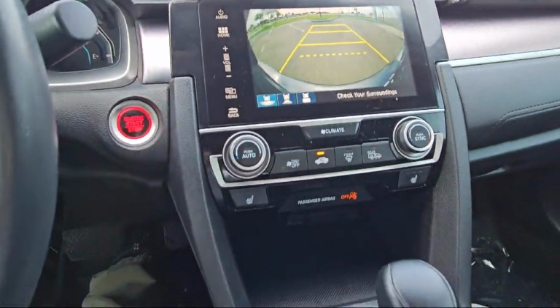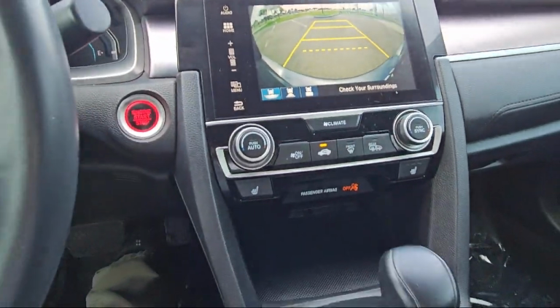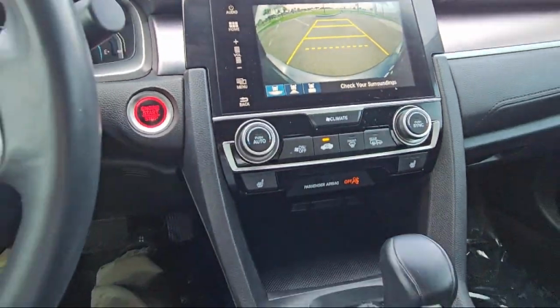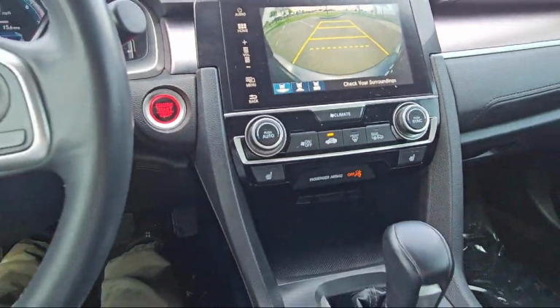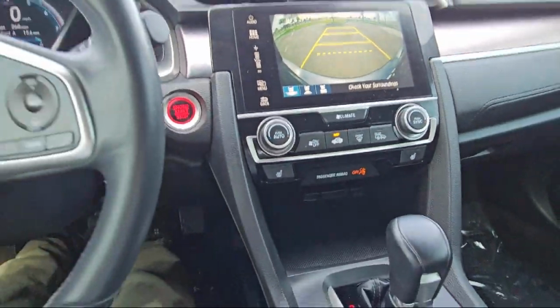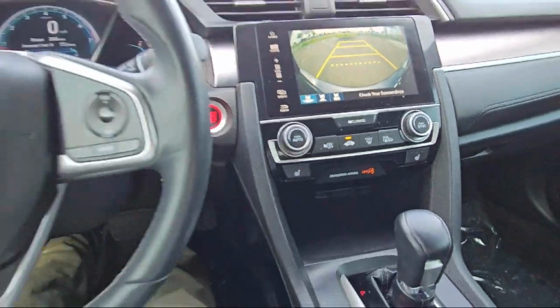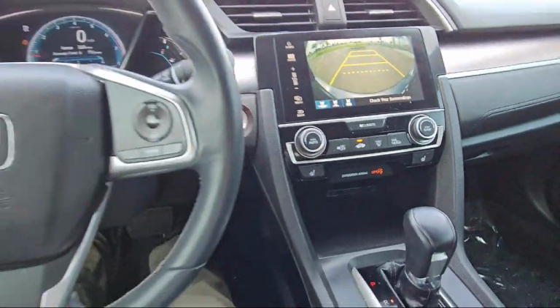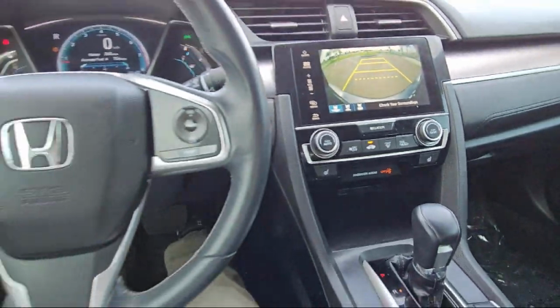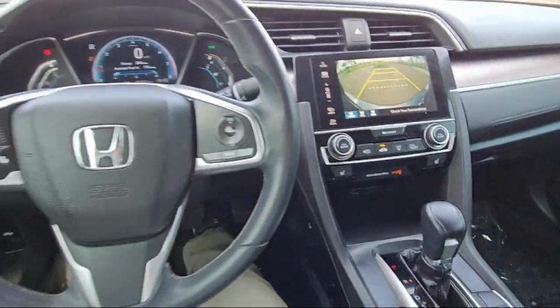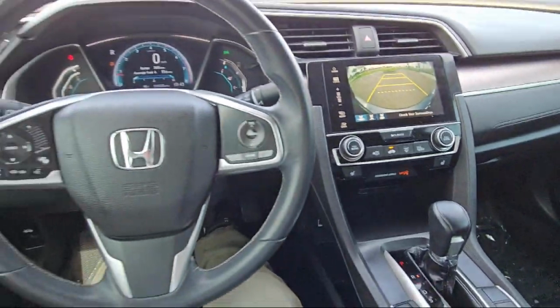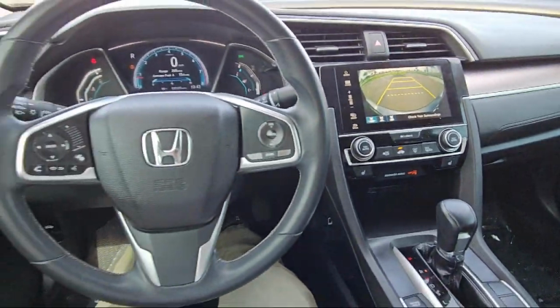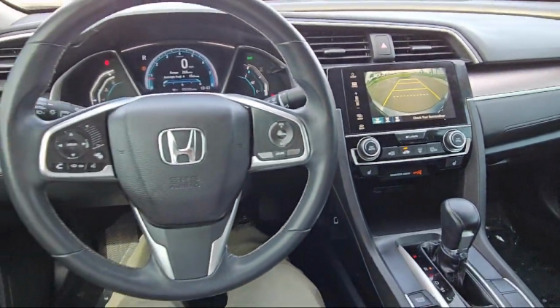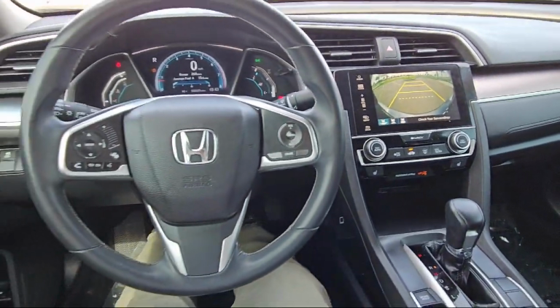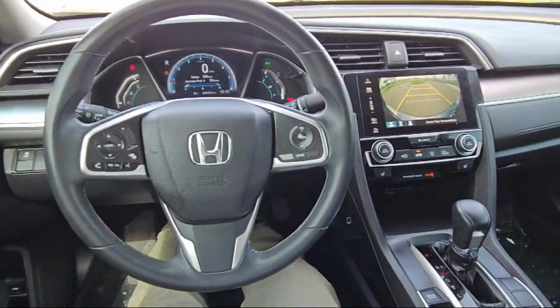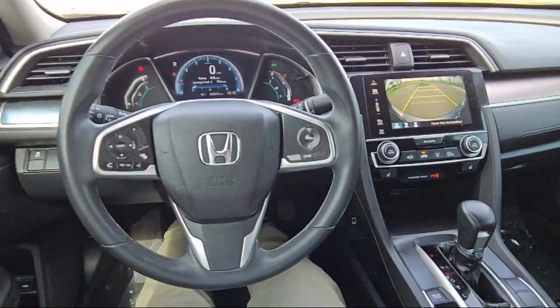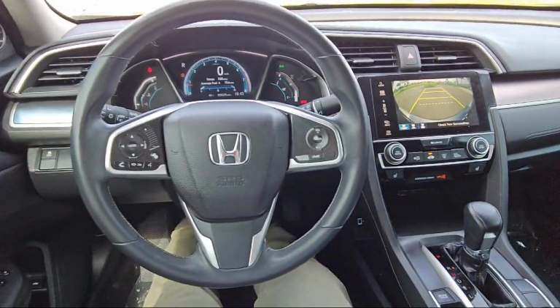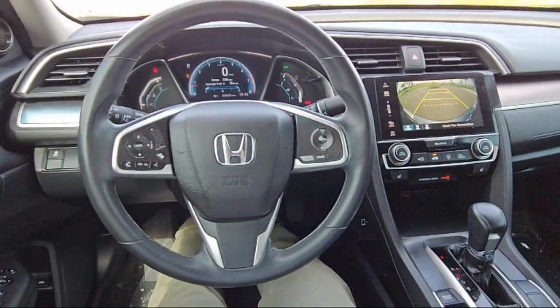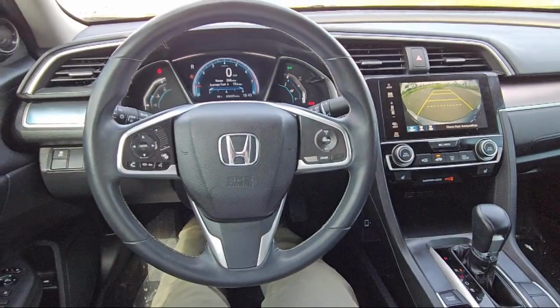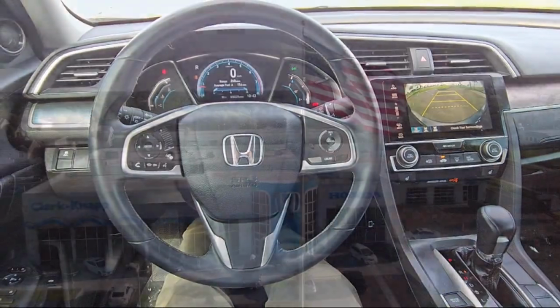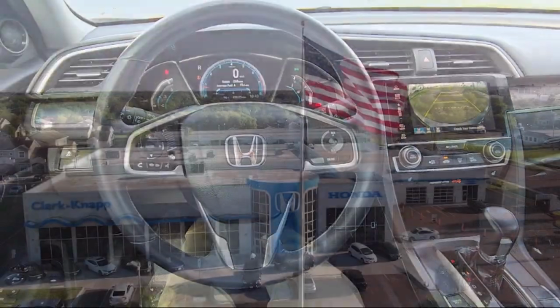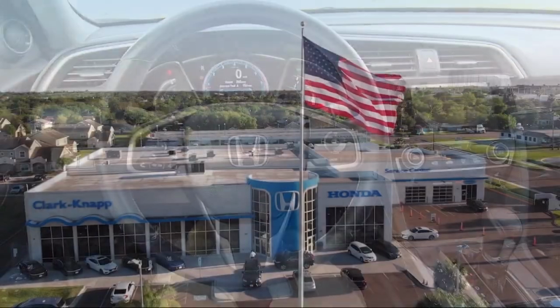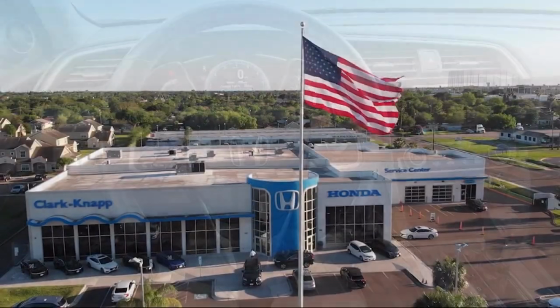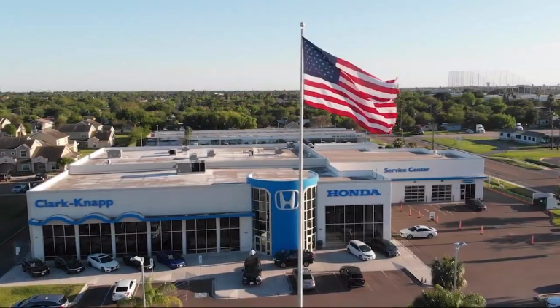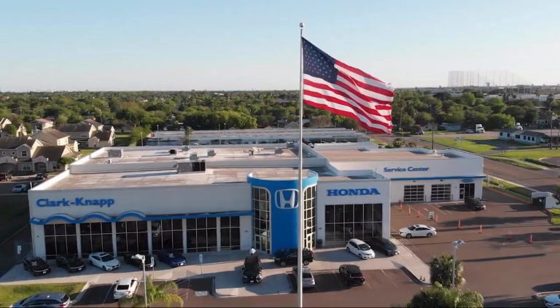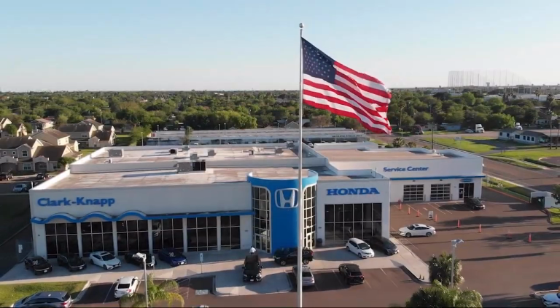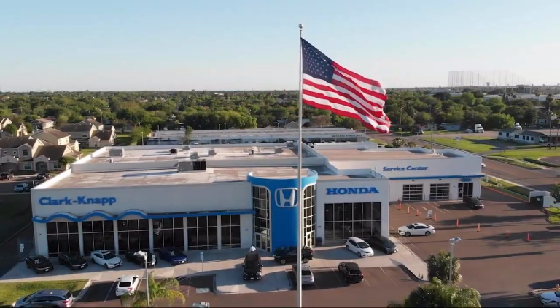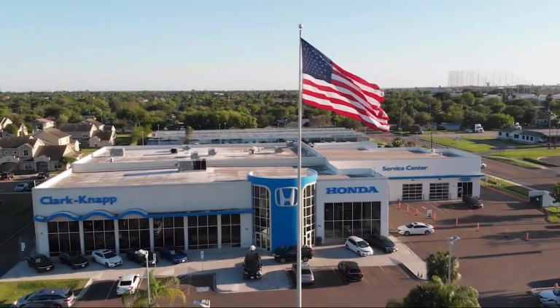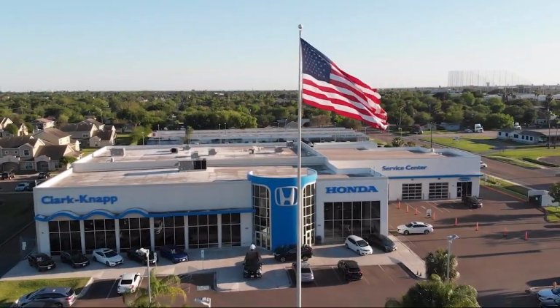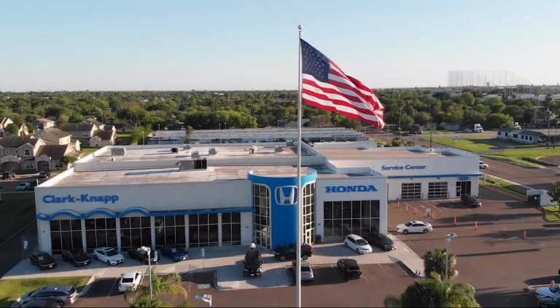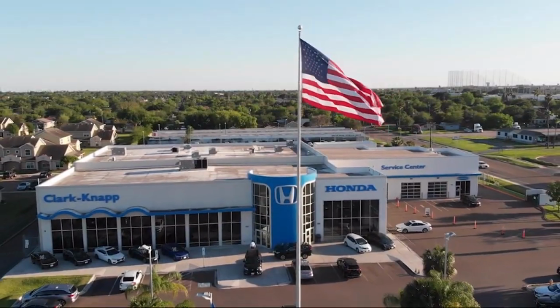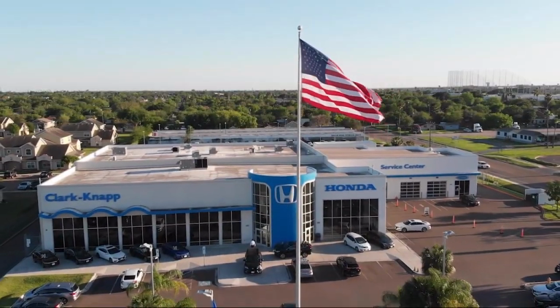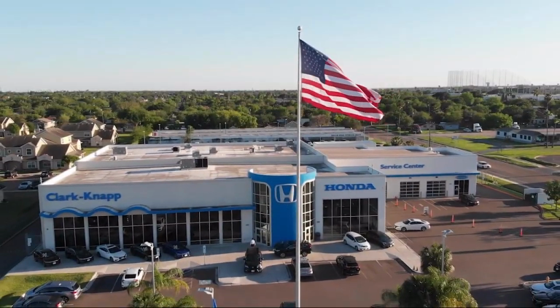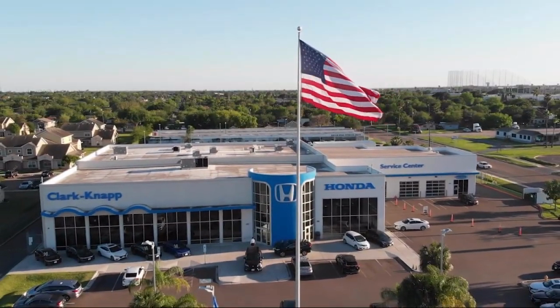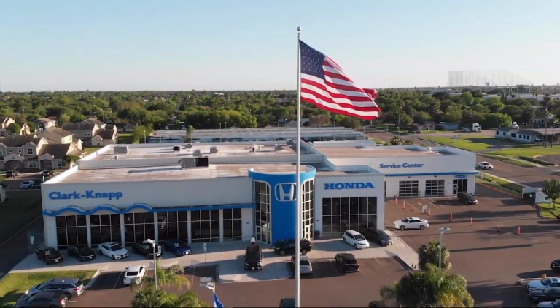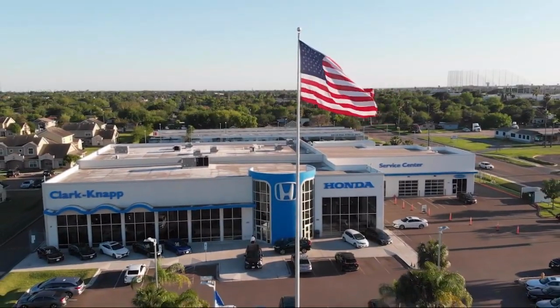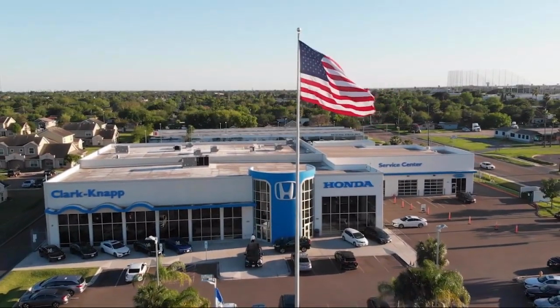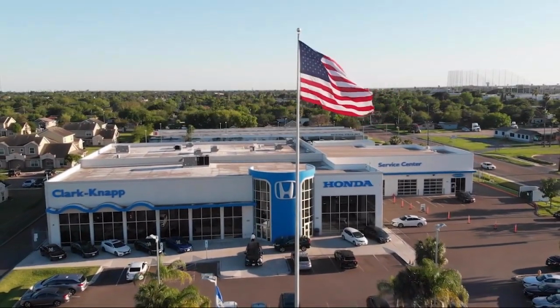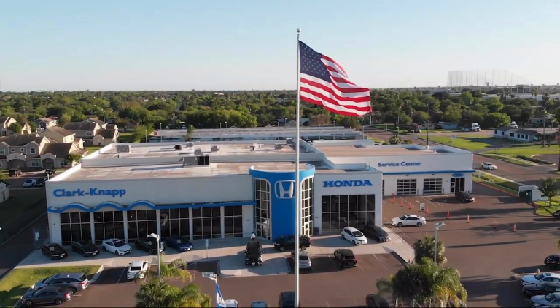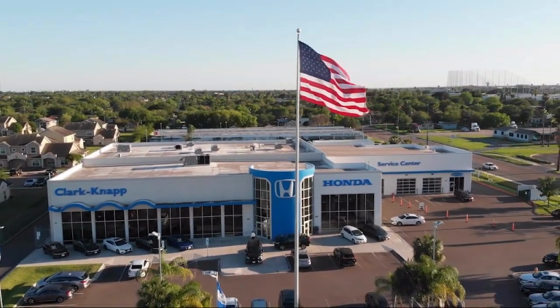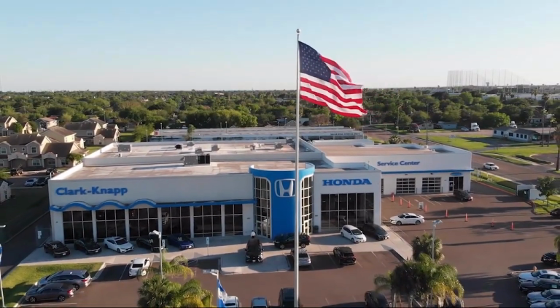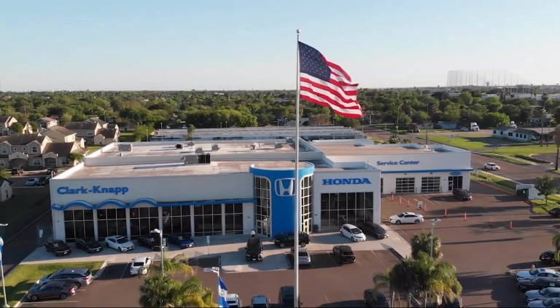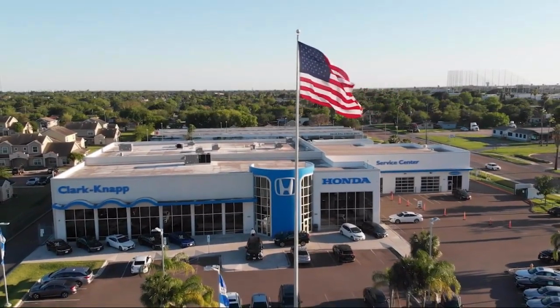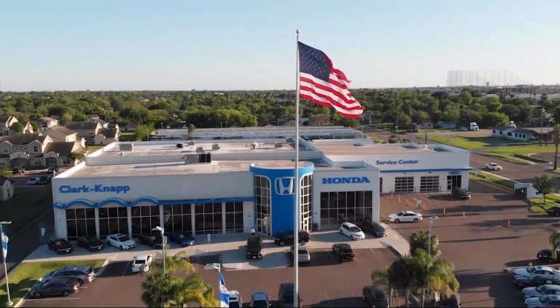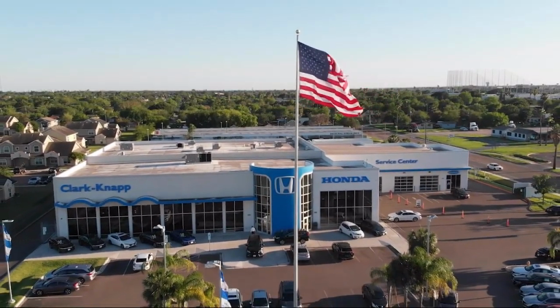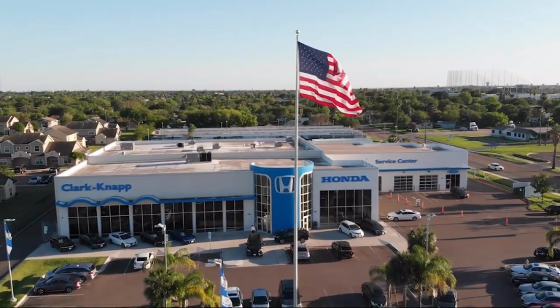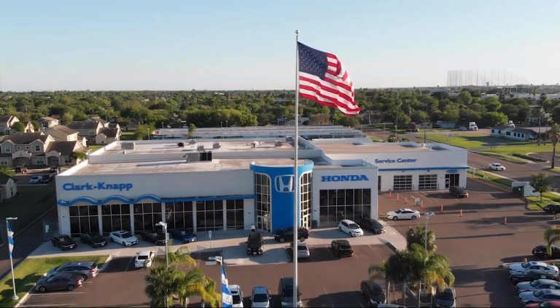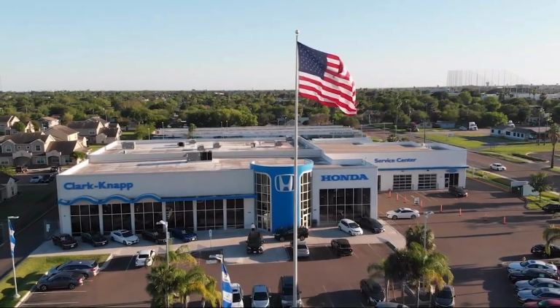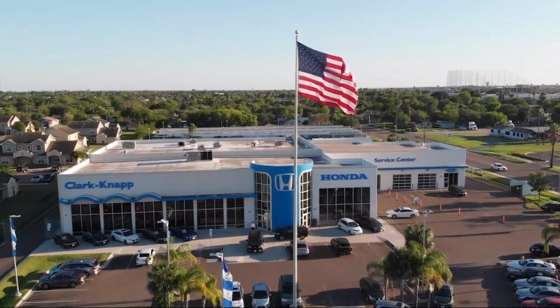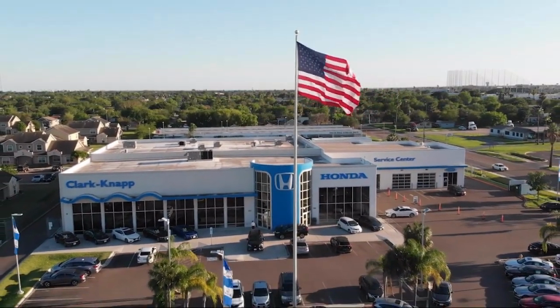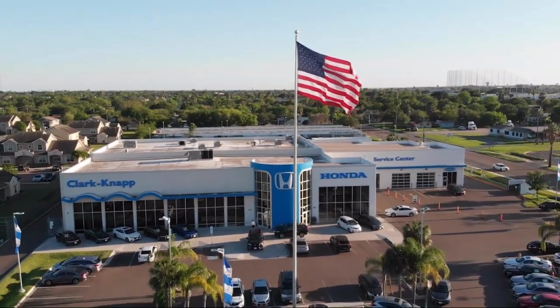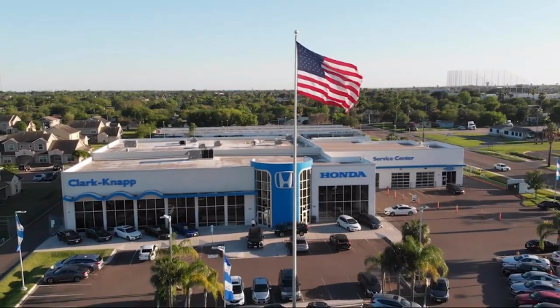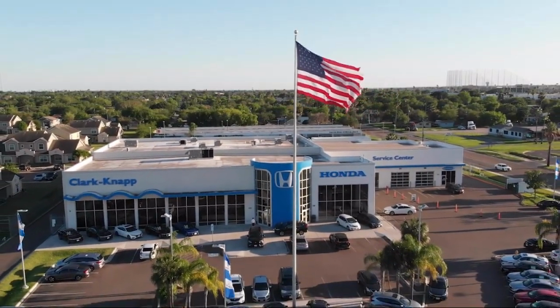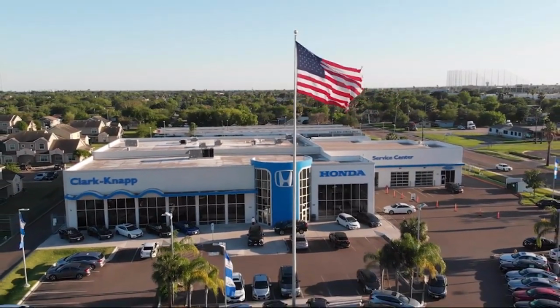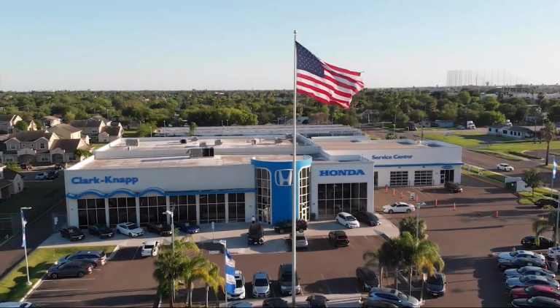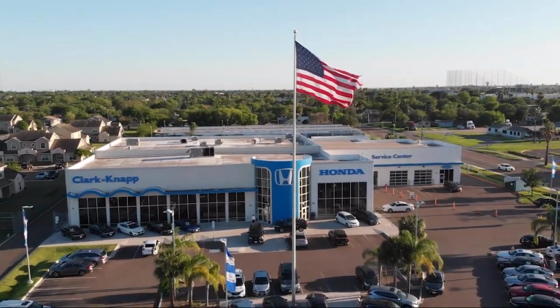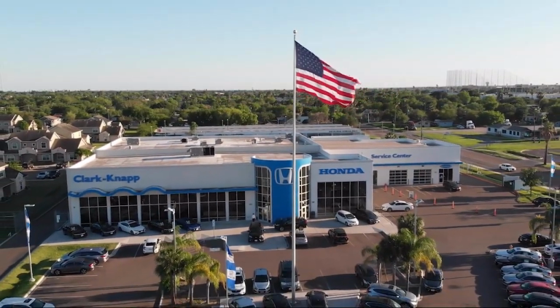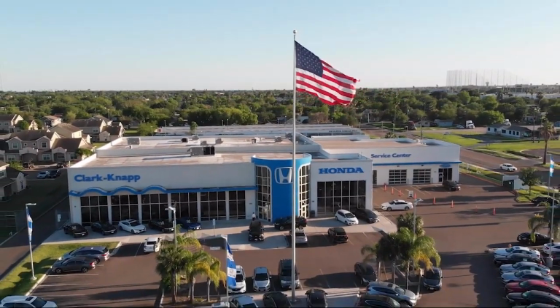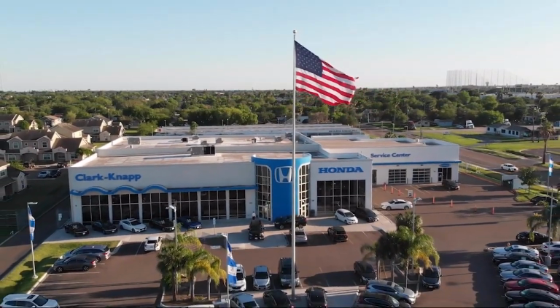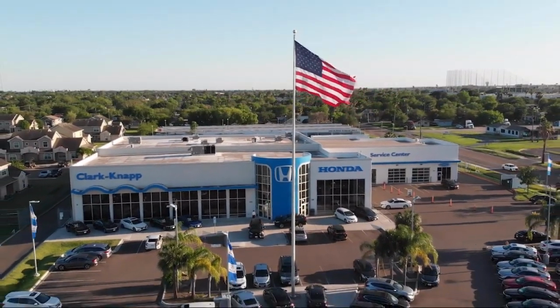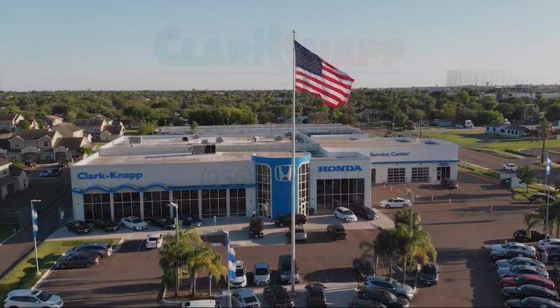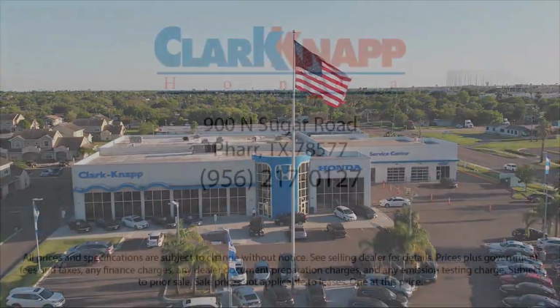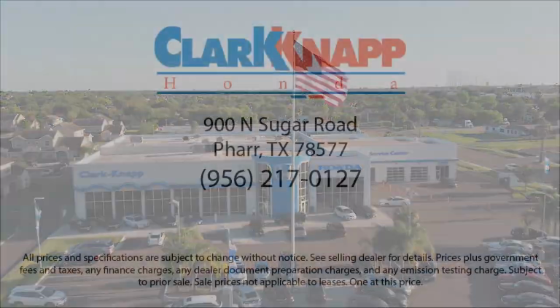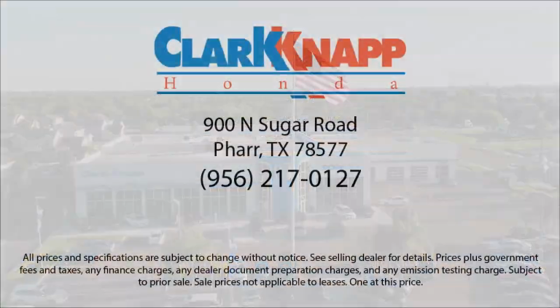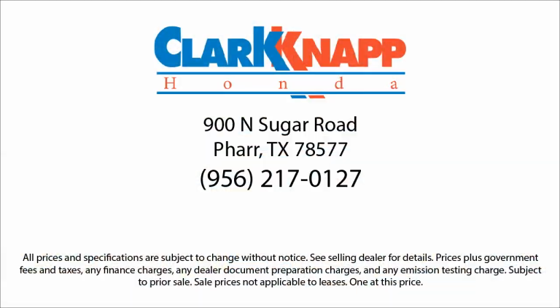If you're in the market for a vehicle or need service of any kind, come visit us today. Clark Knapp Honda, simply federal.